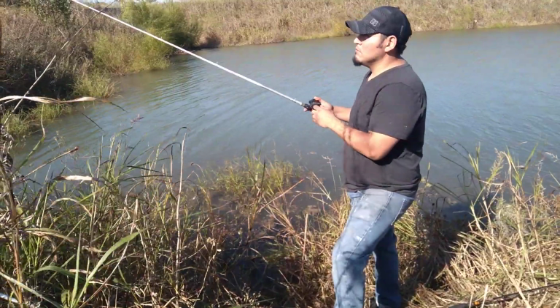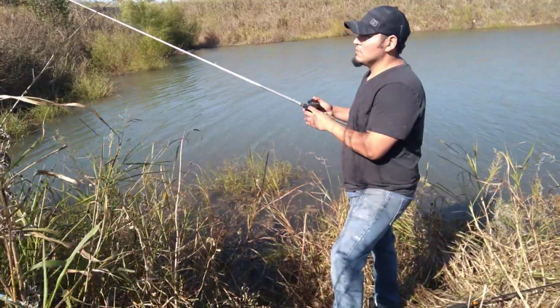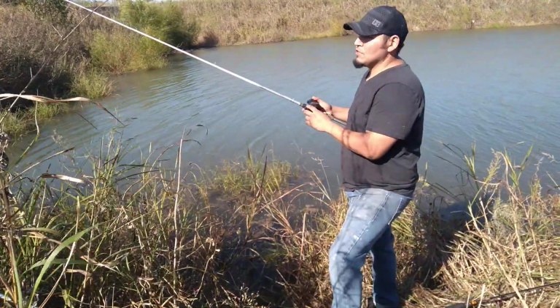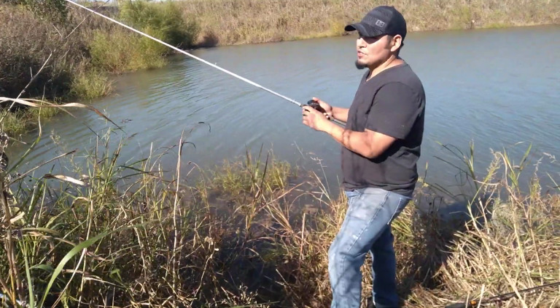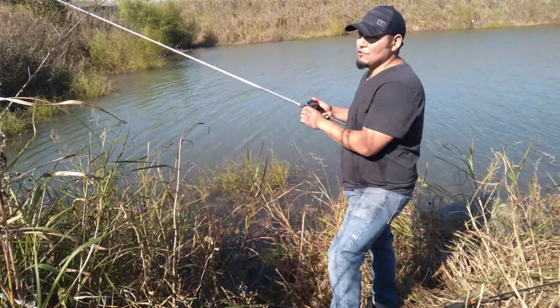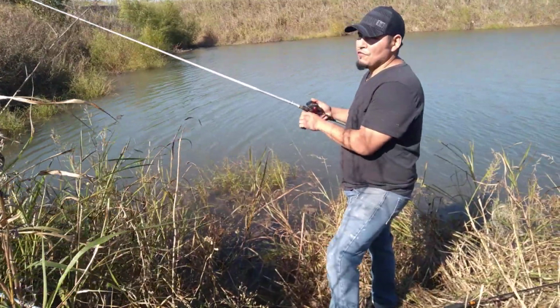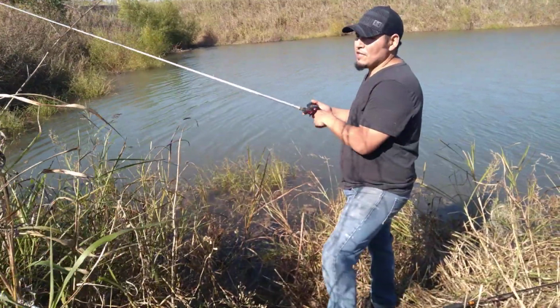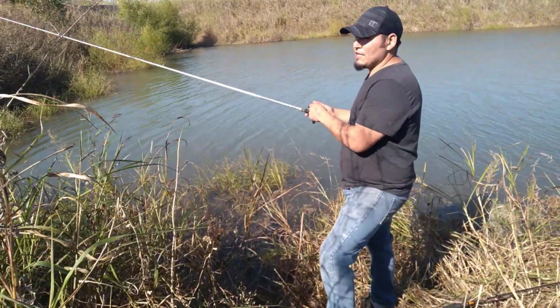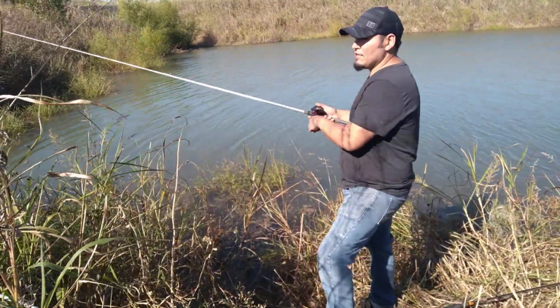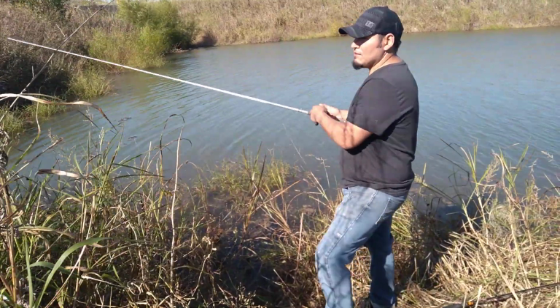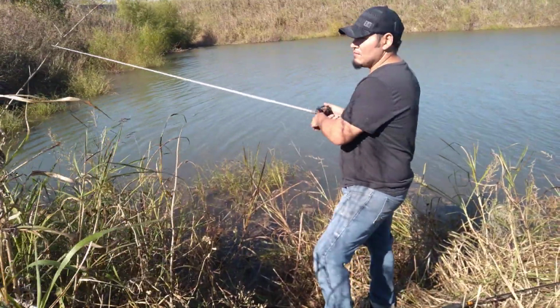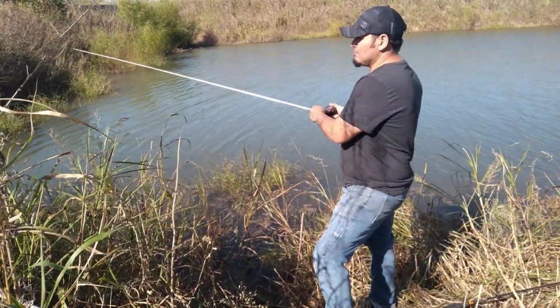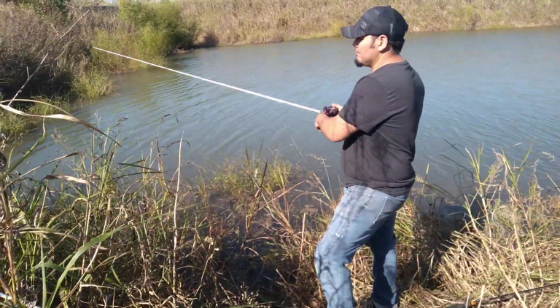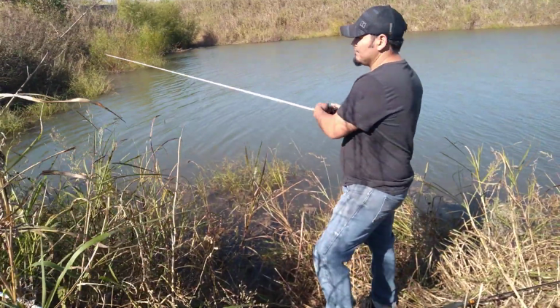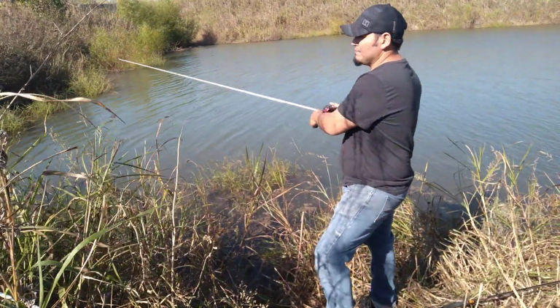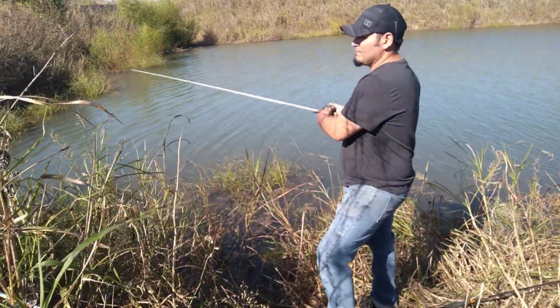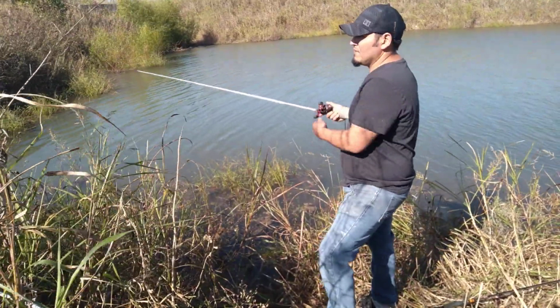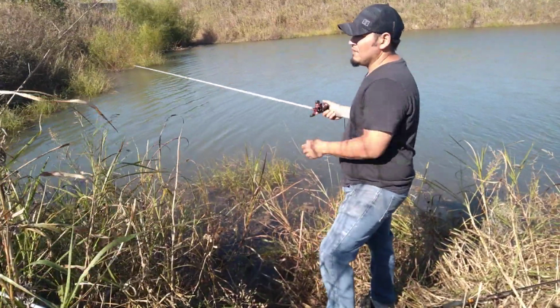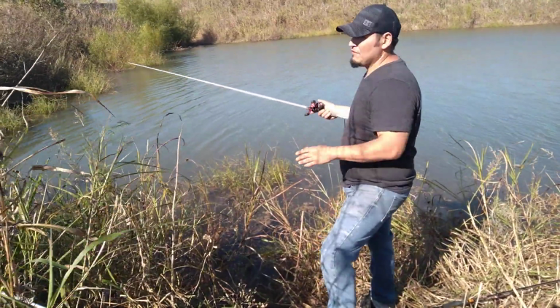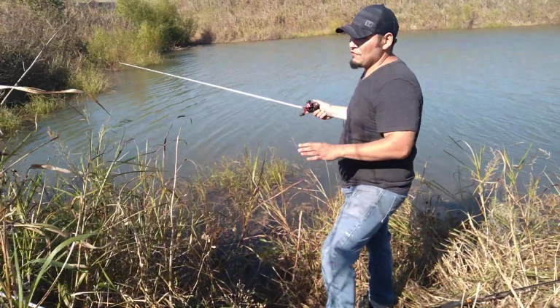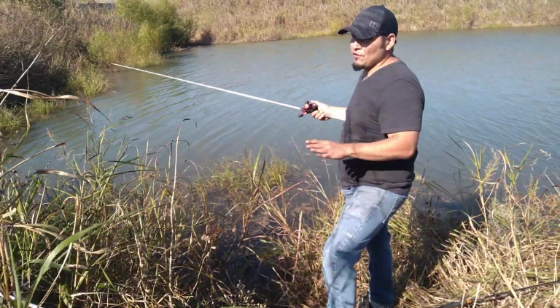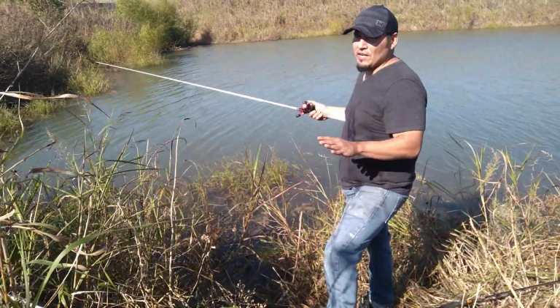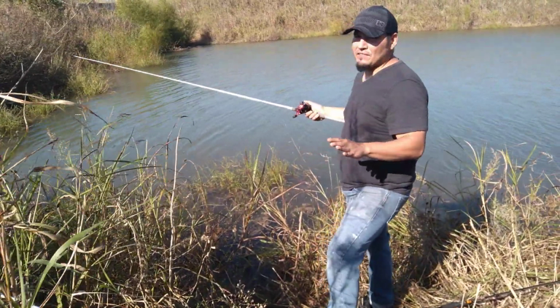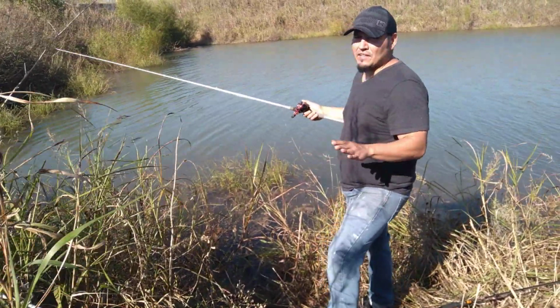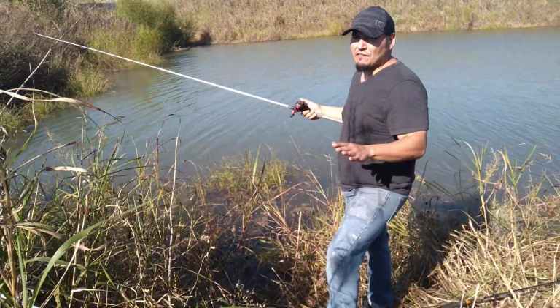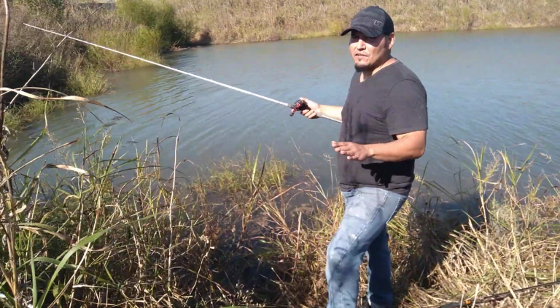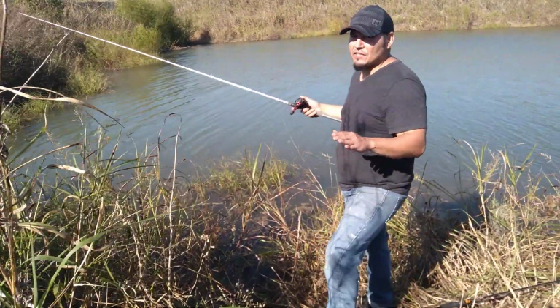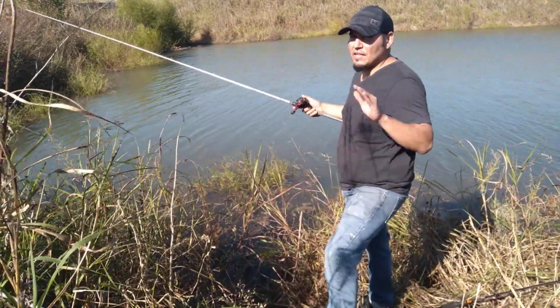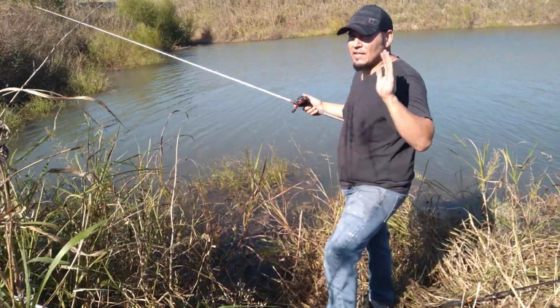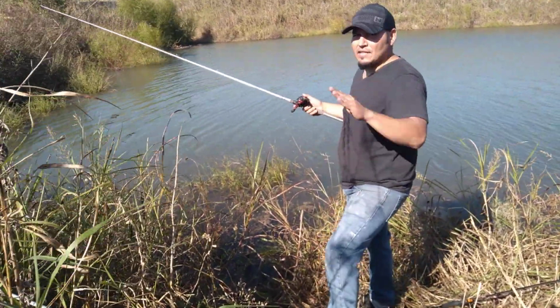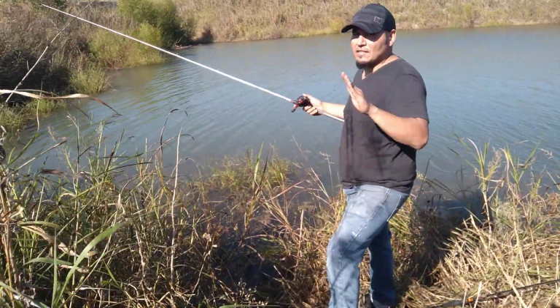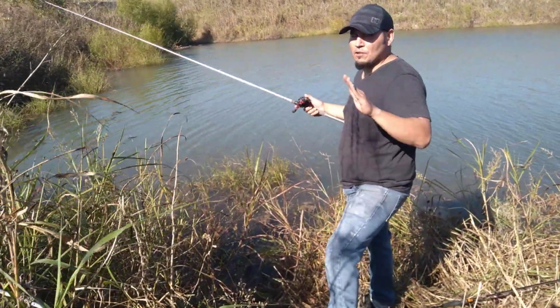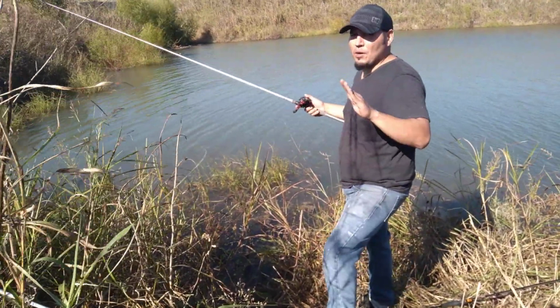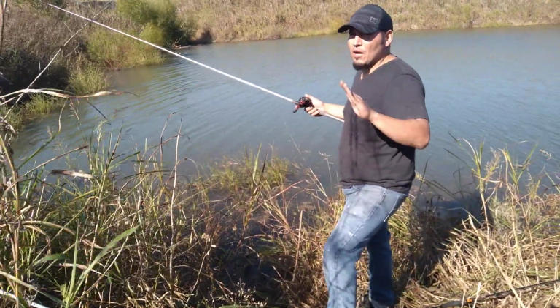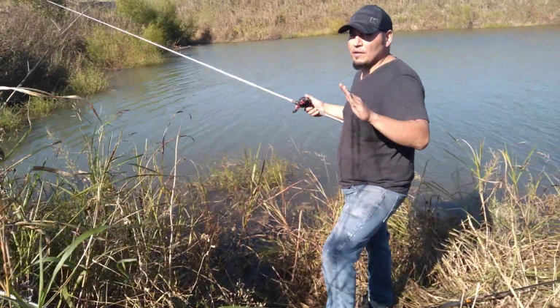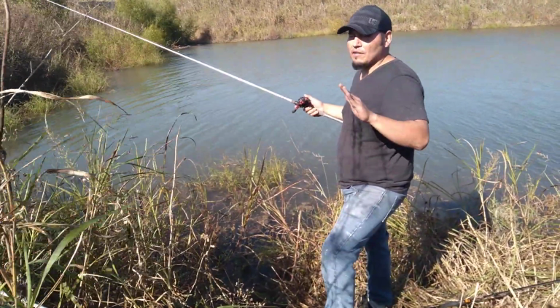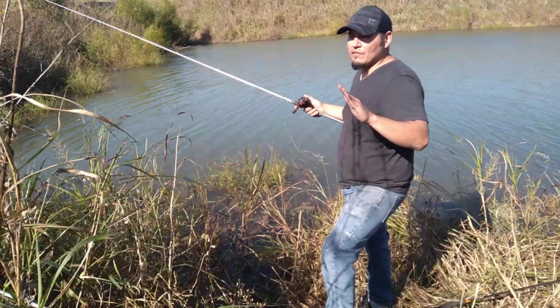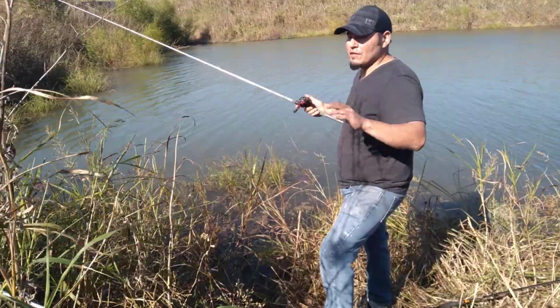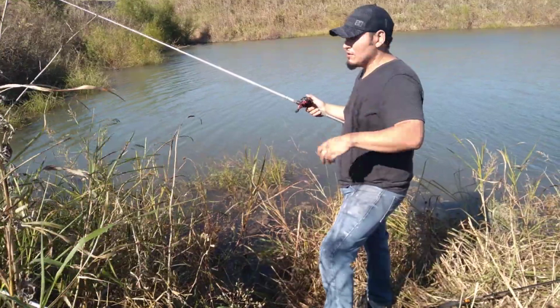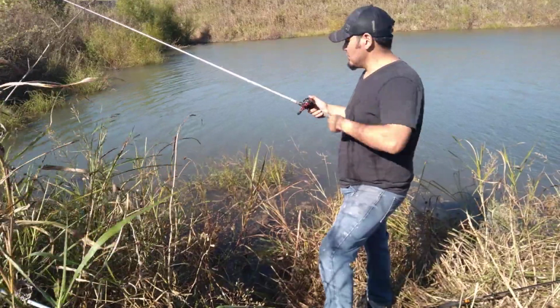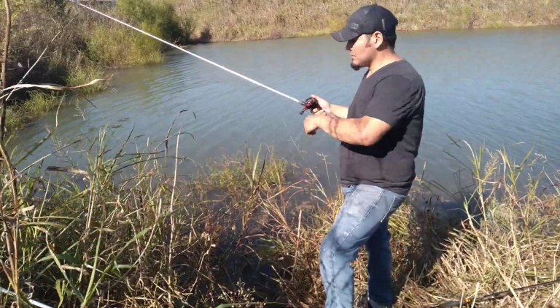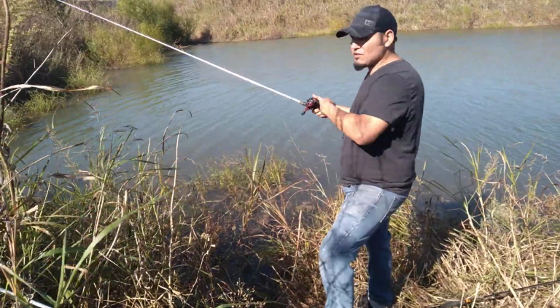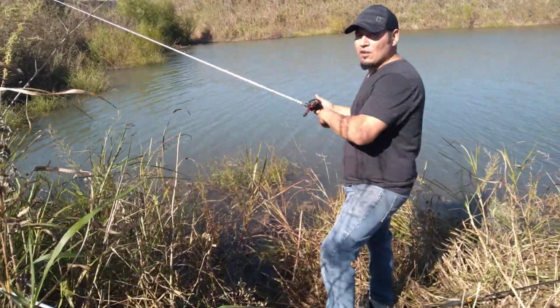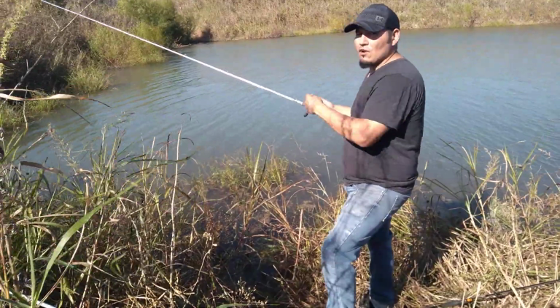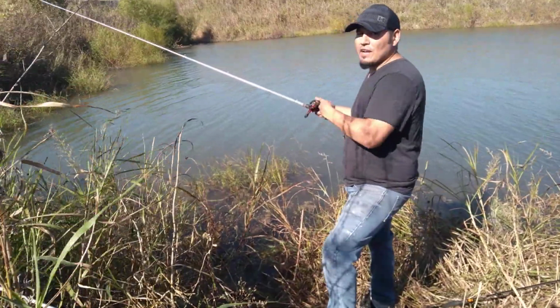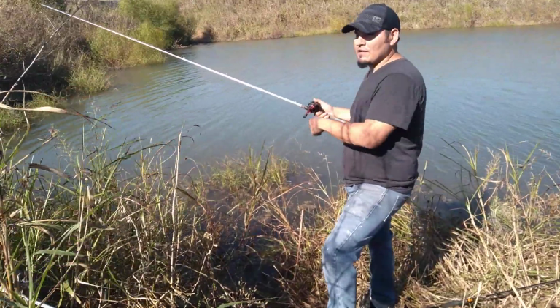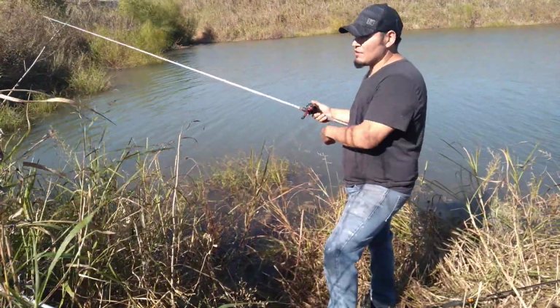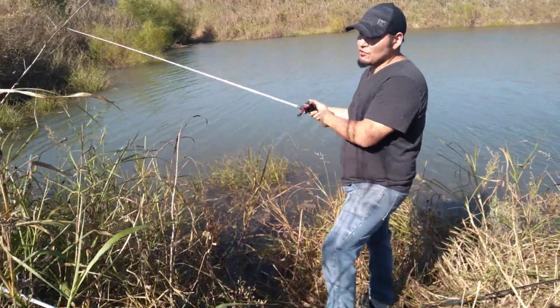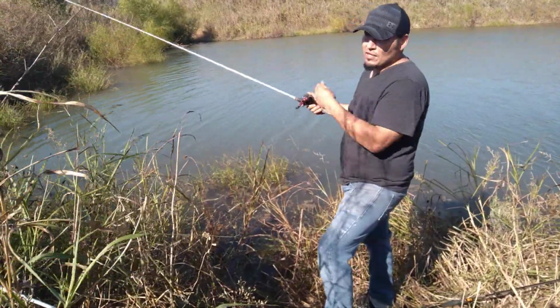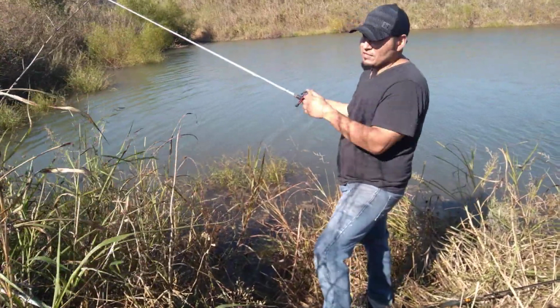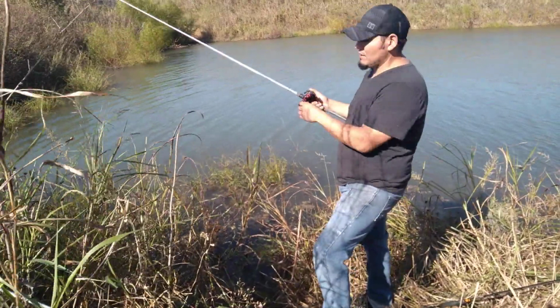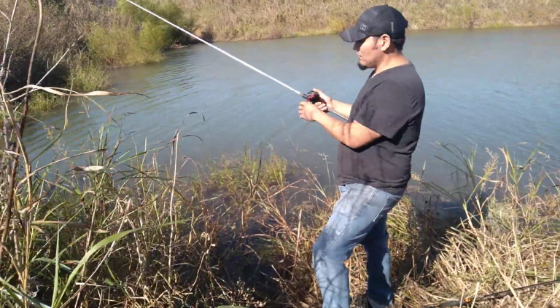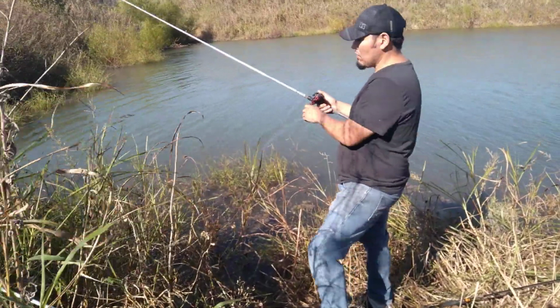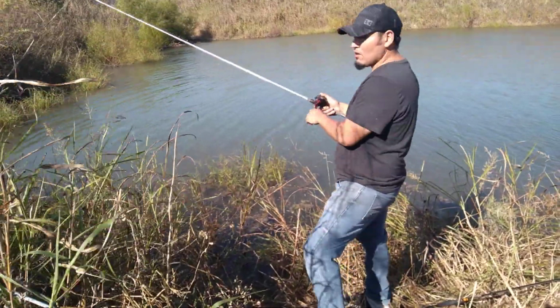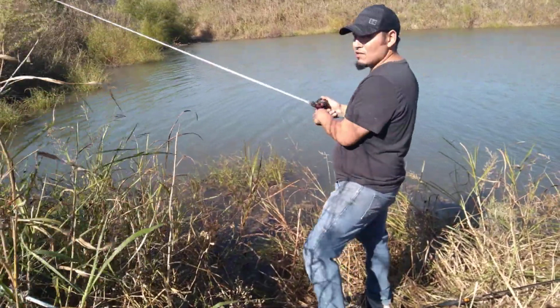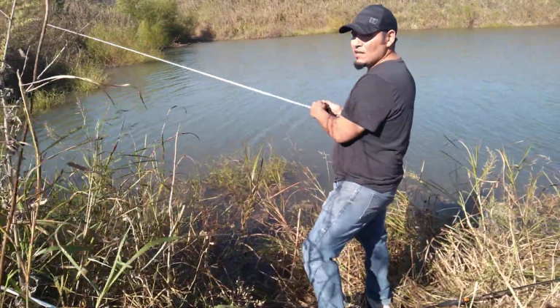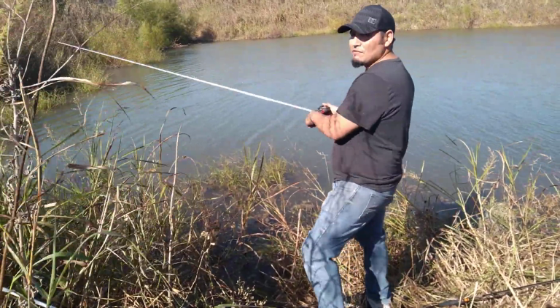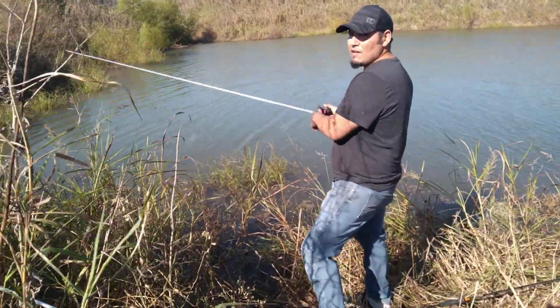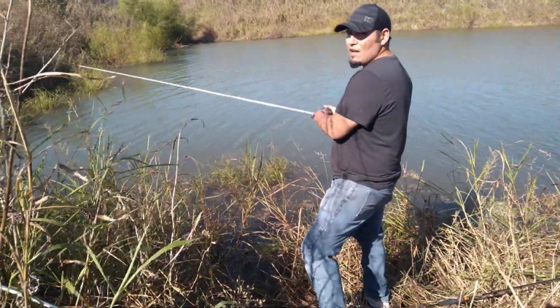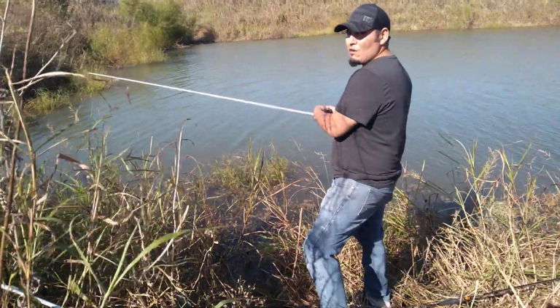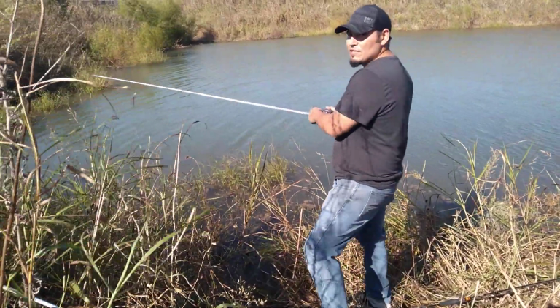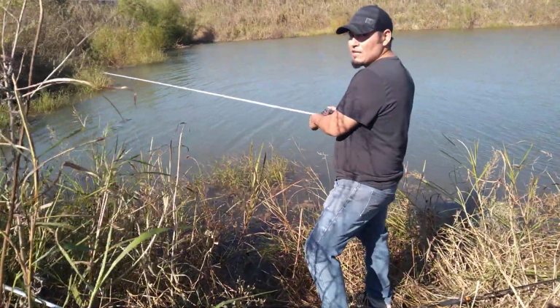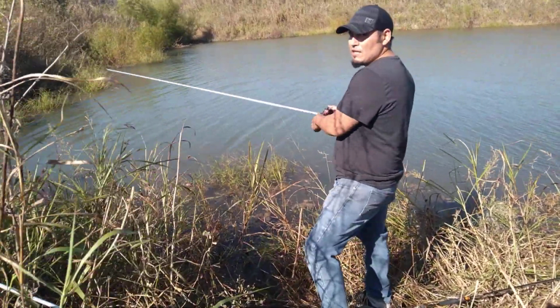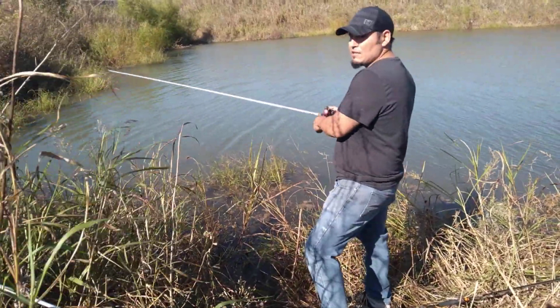As soon as you feel a hit — anything that feels like a hit, a little pop, anything — just start cranking. You can set the rod on it. I always had luck.